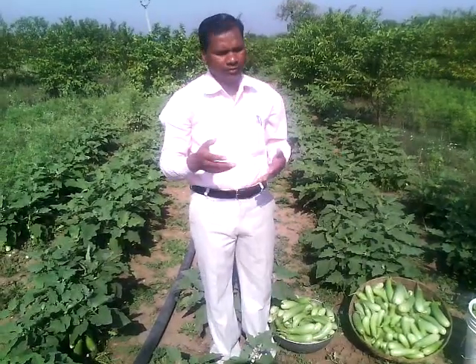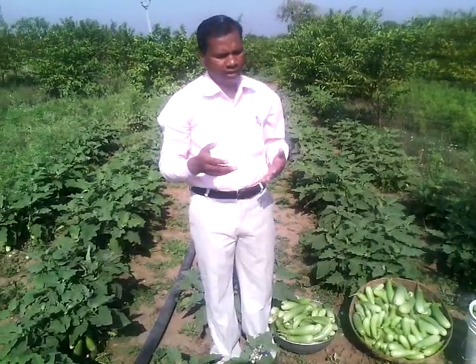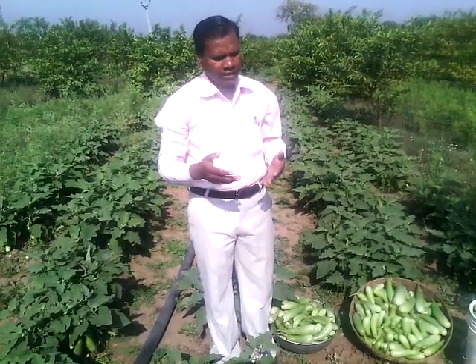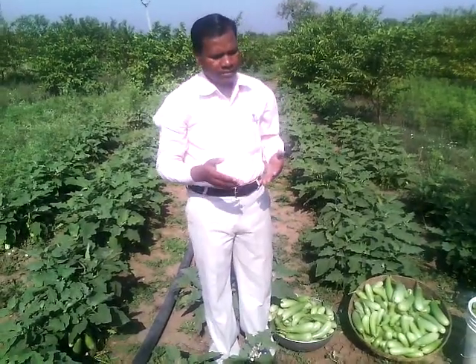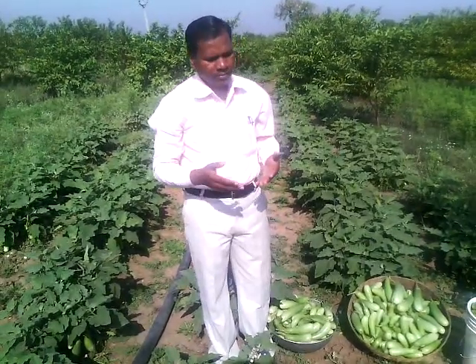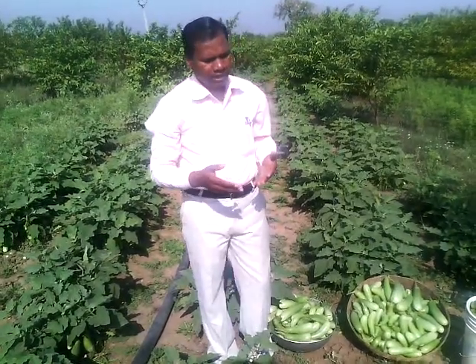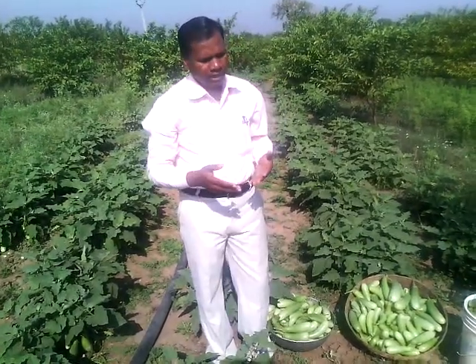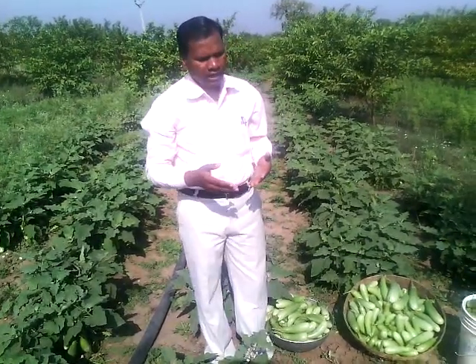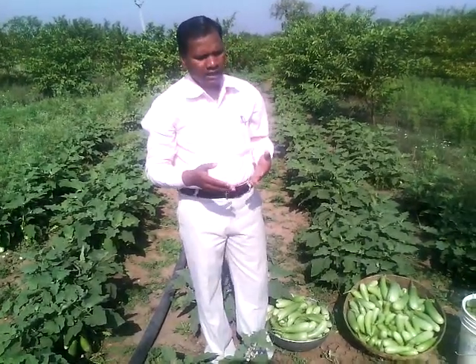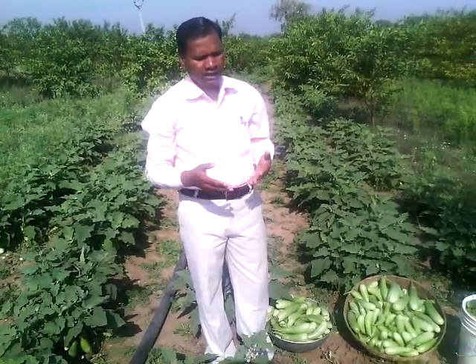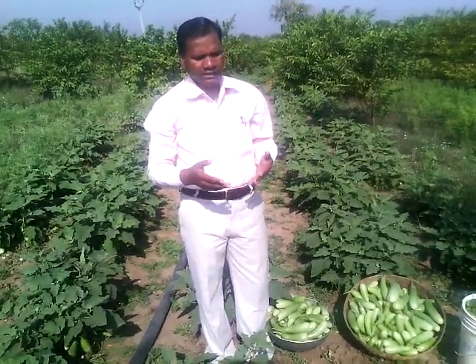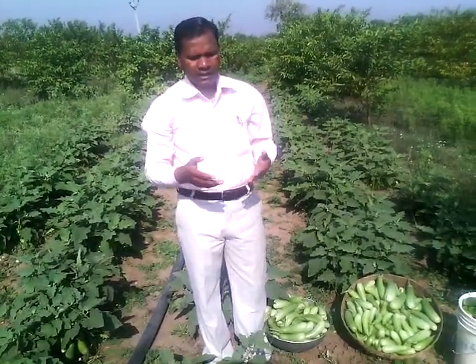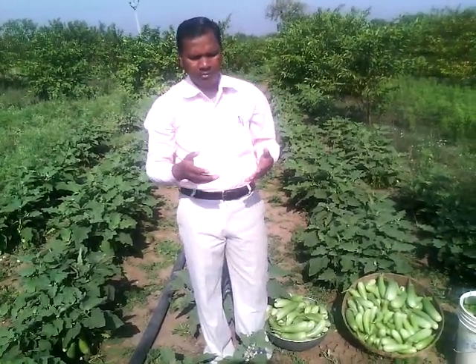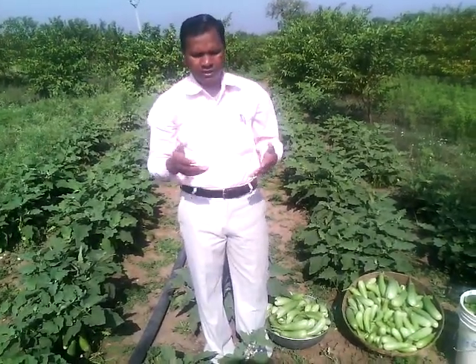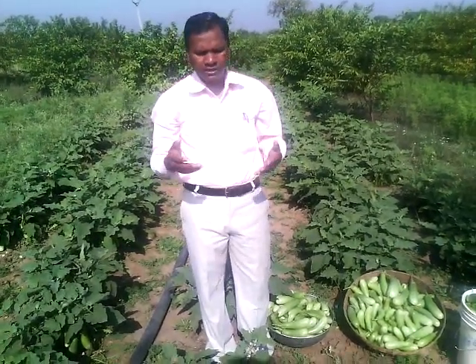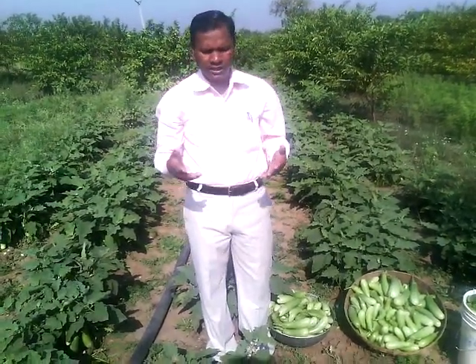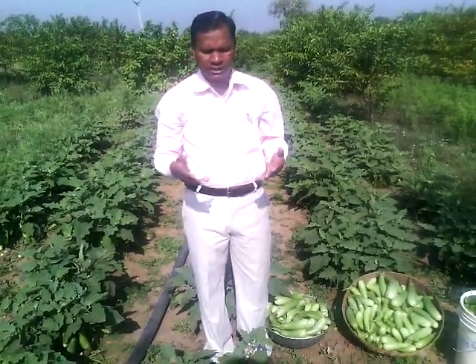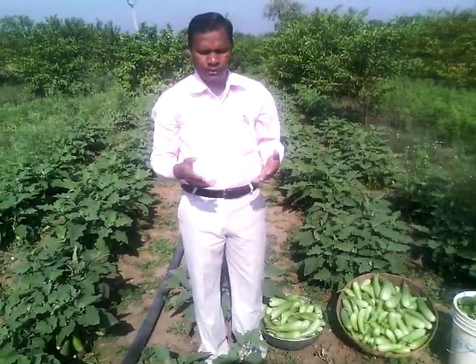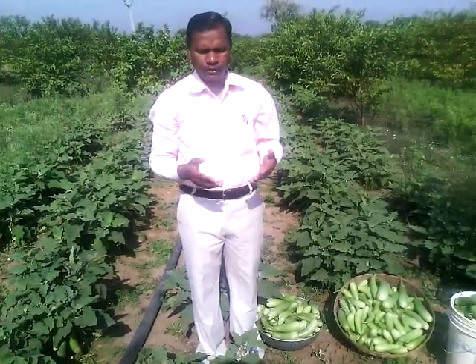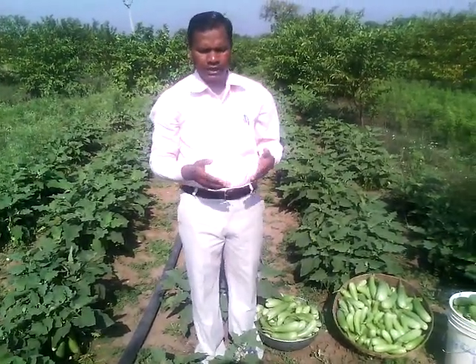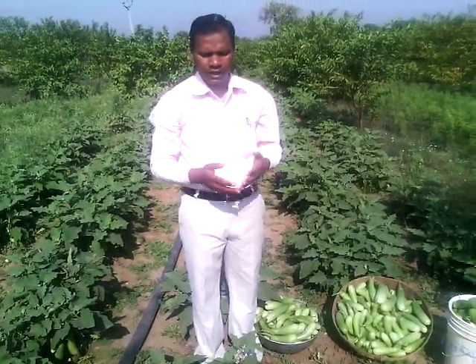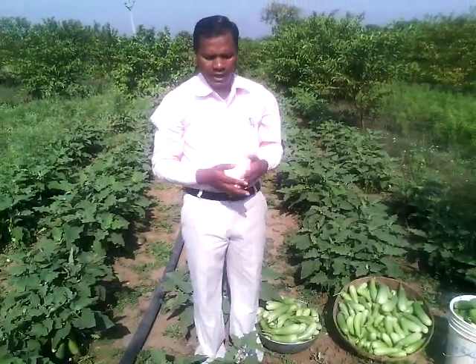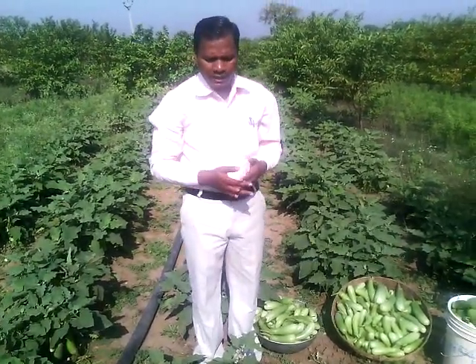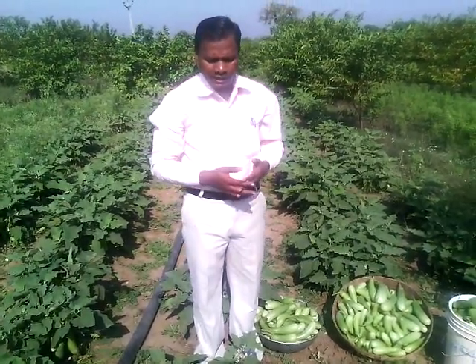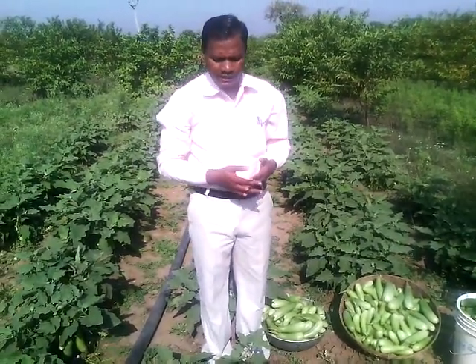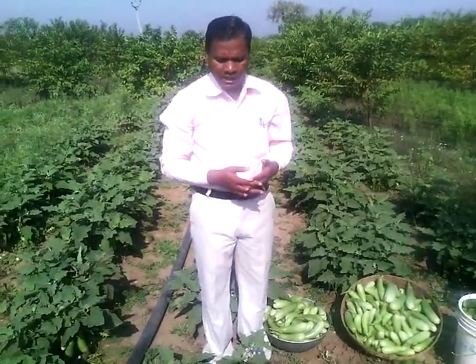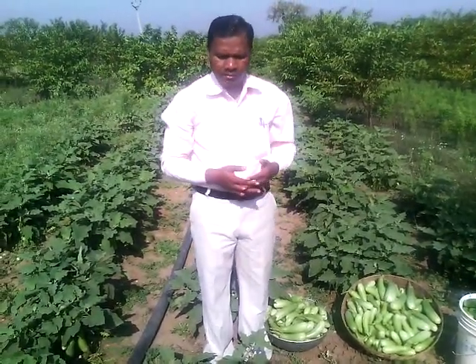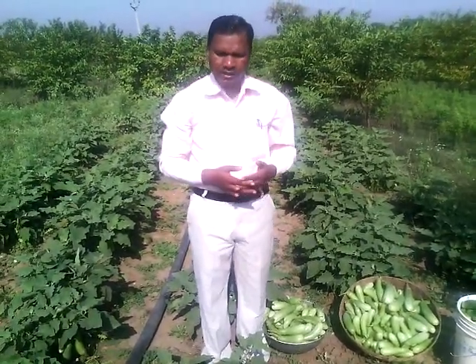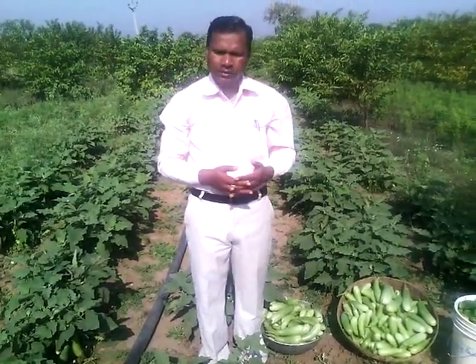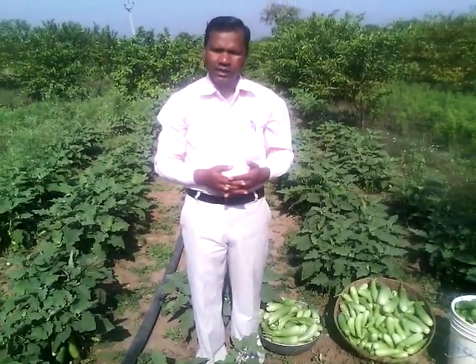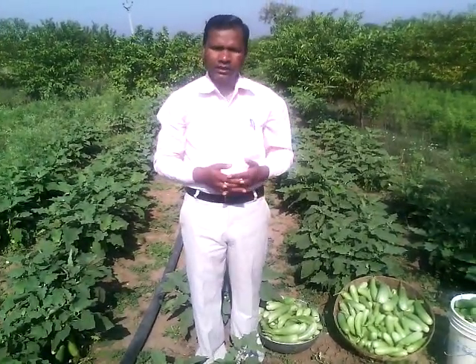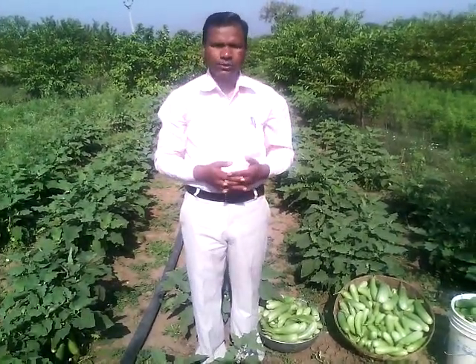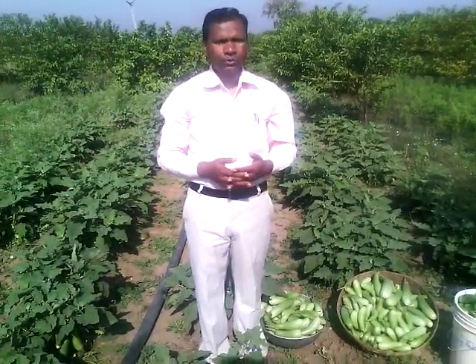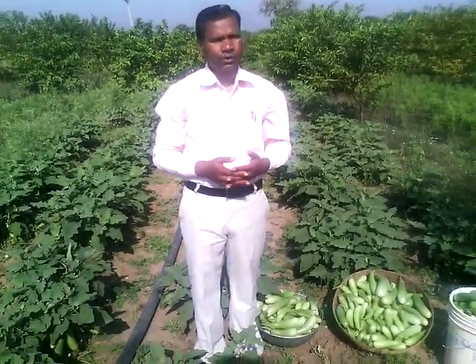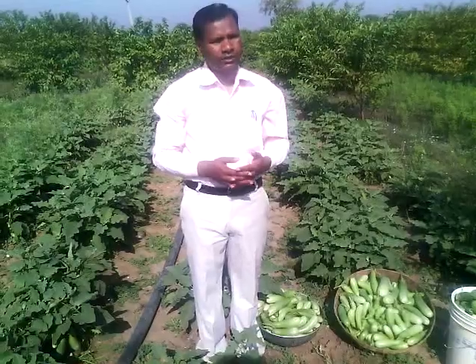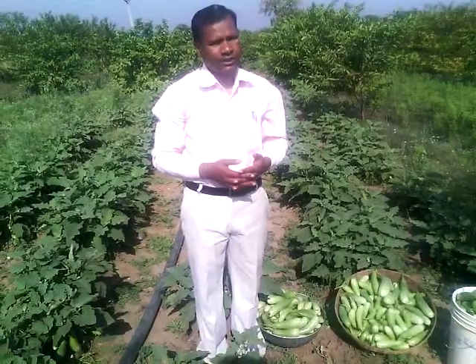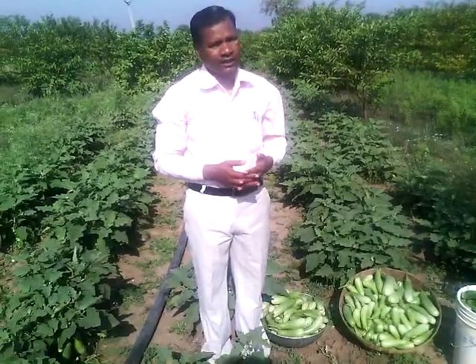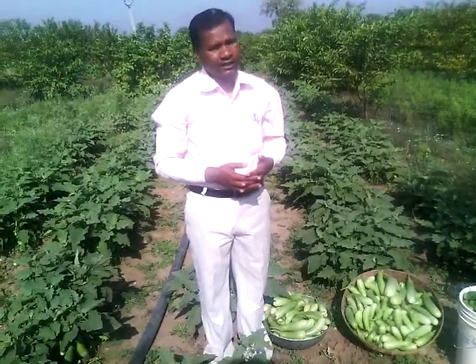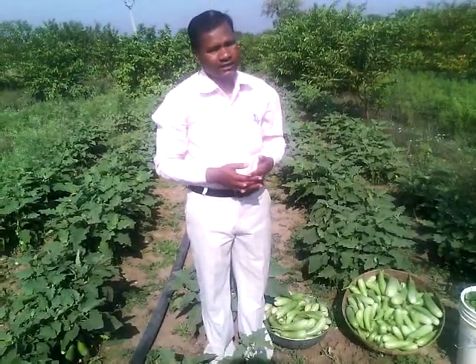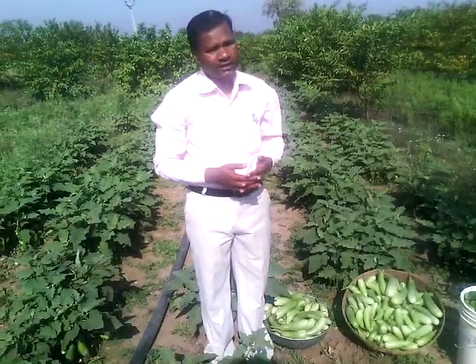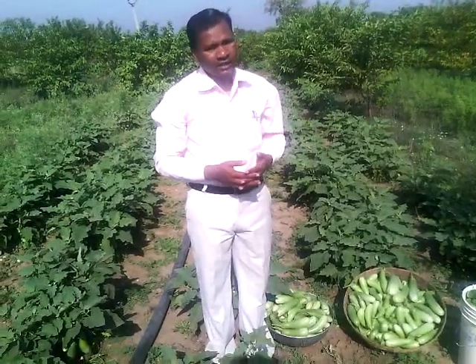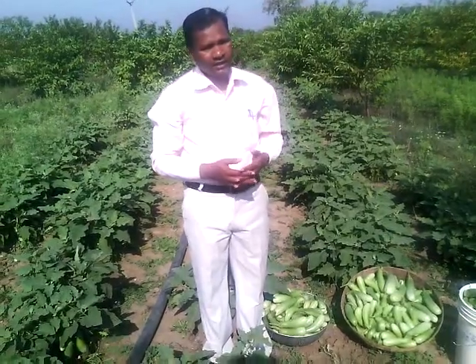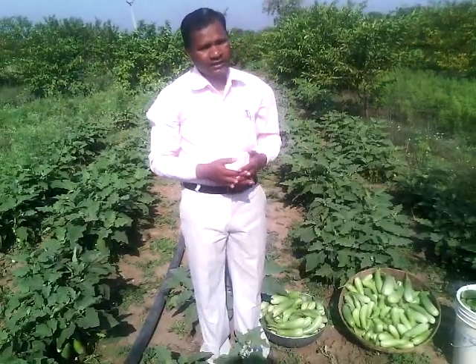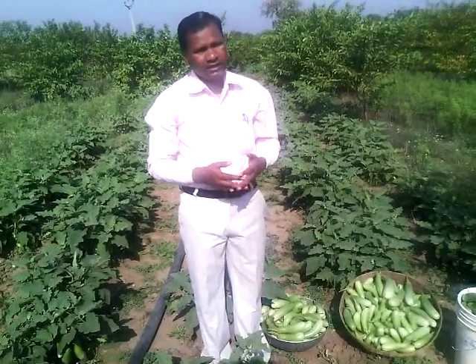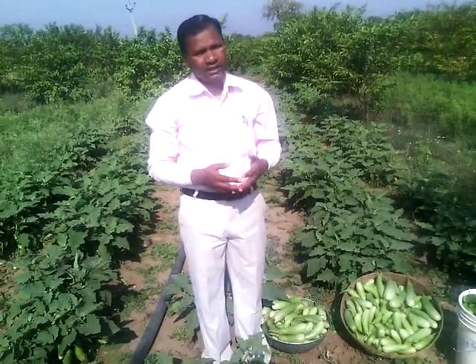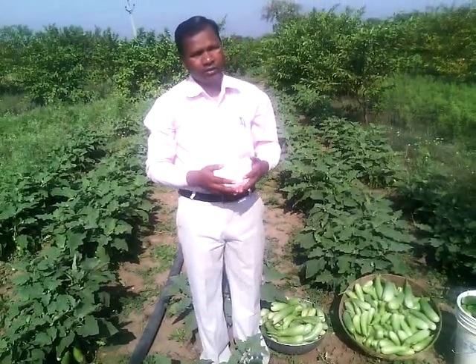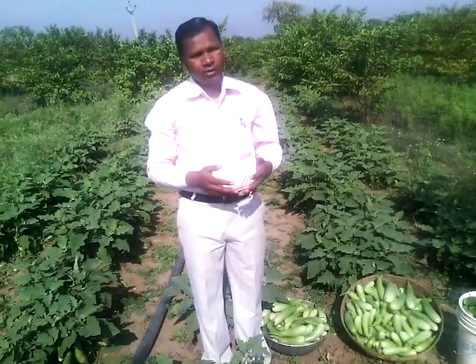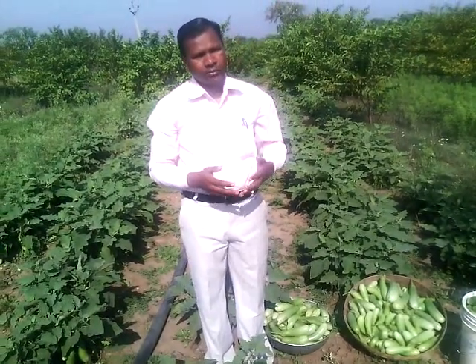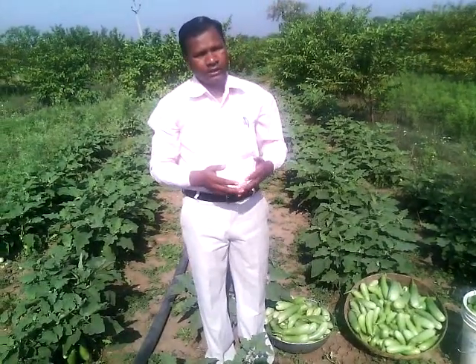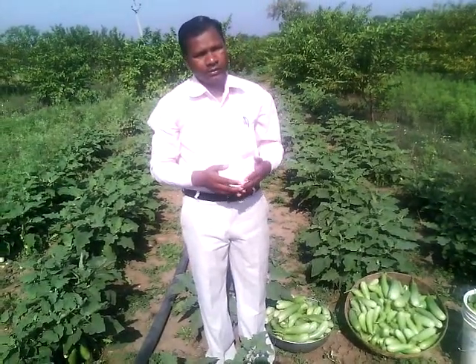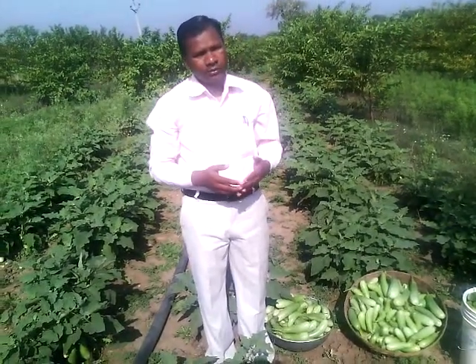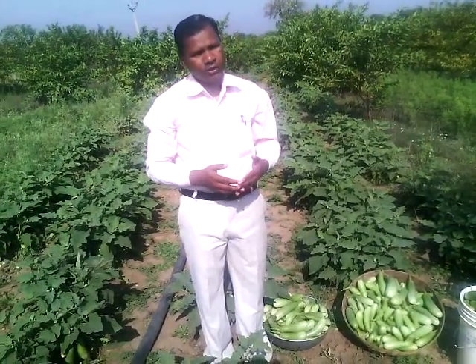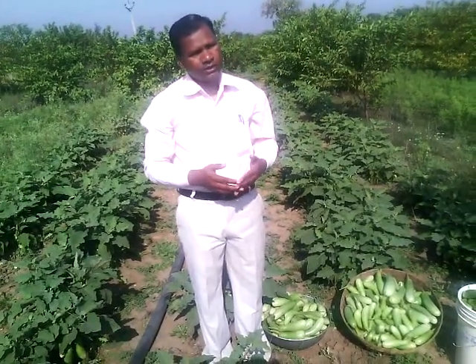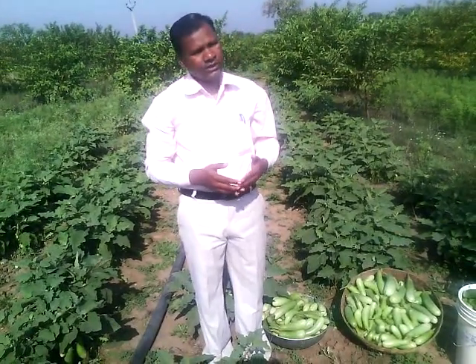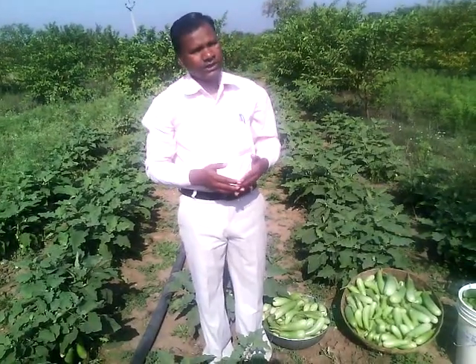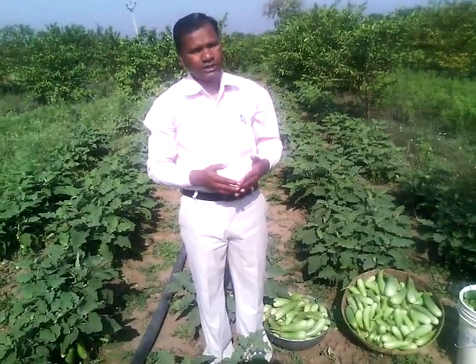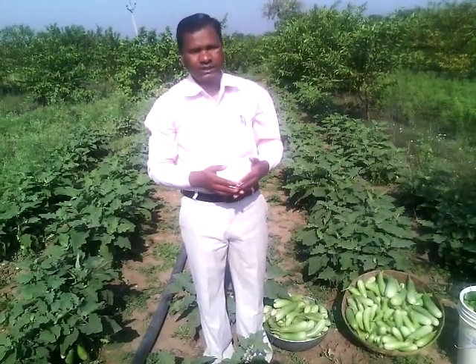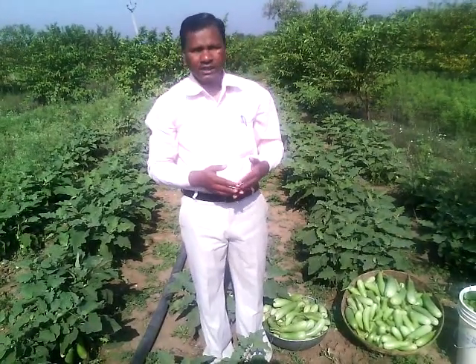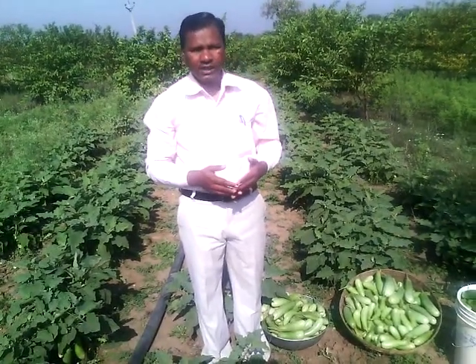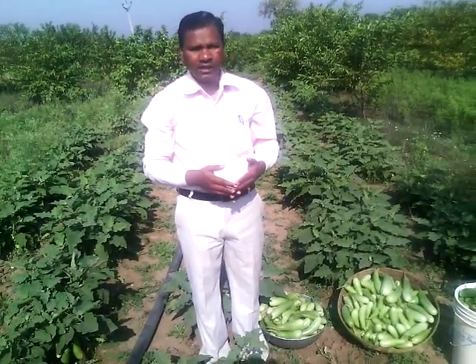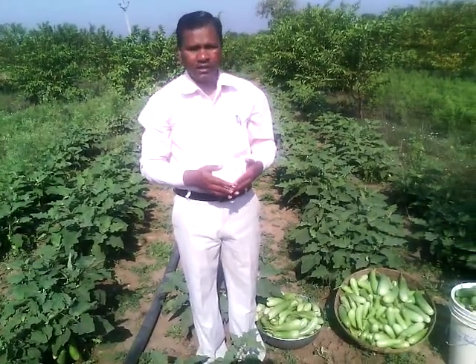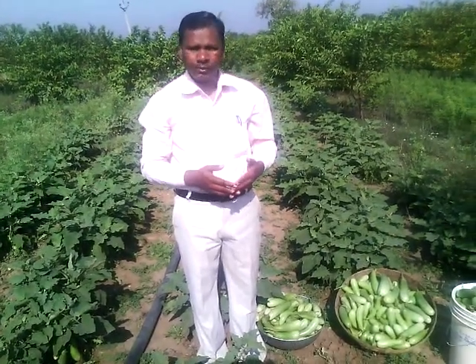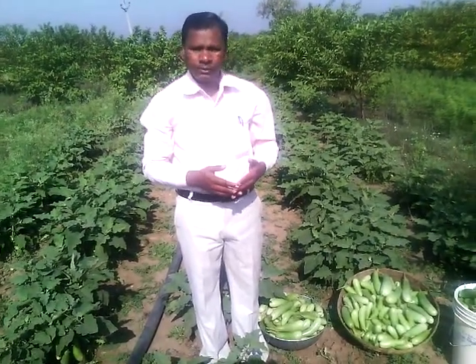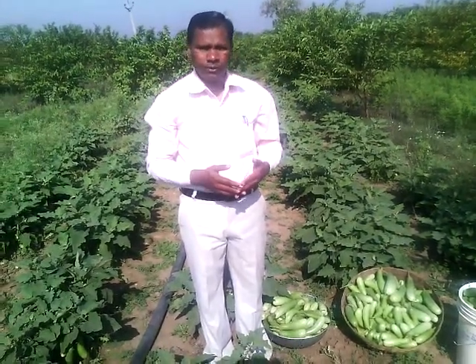It is also used to grow 6 feet of trees and plants in the same place. This gives very good results every year.